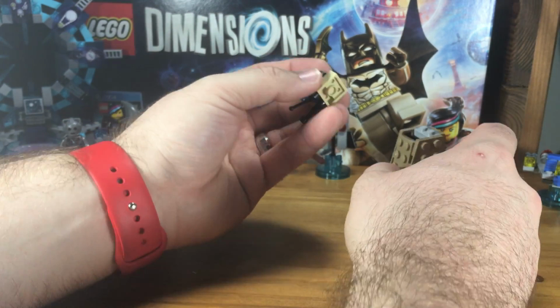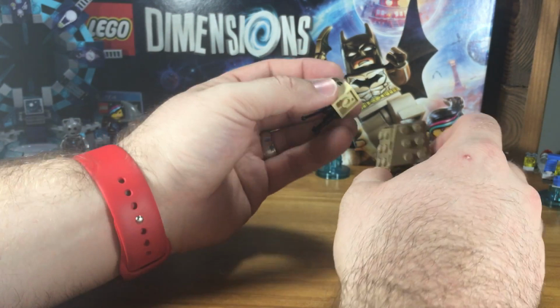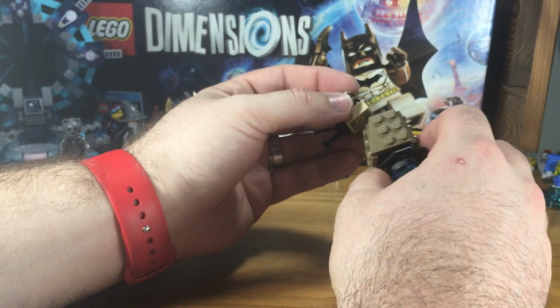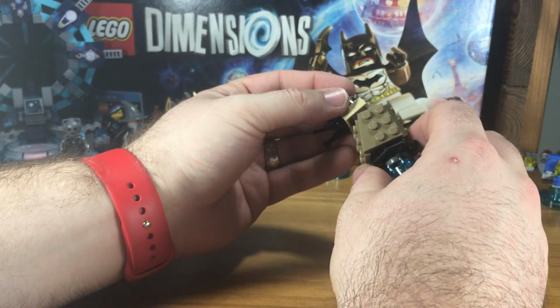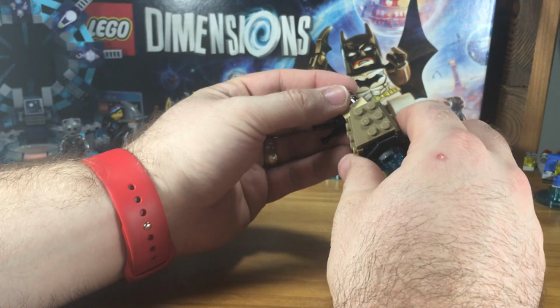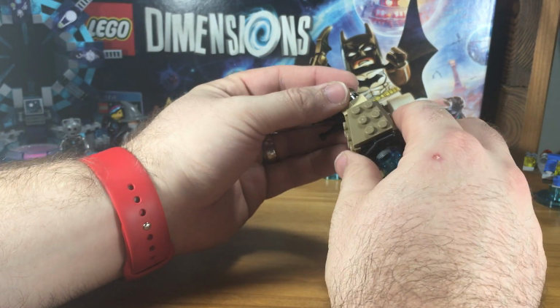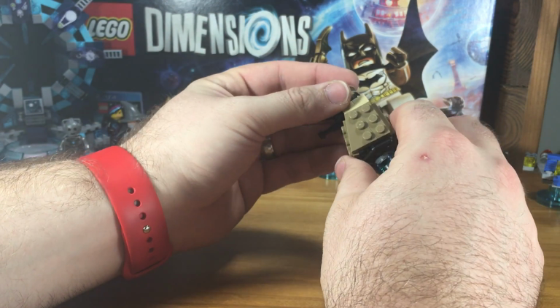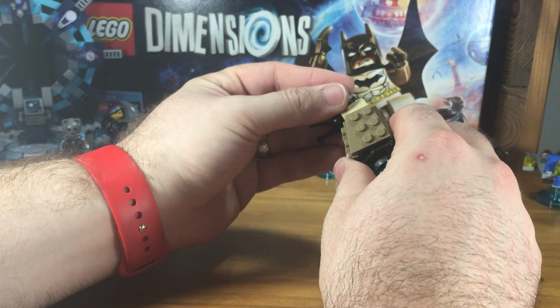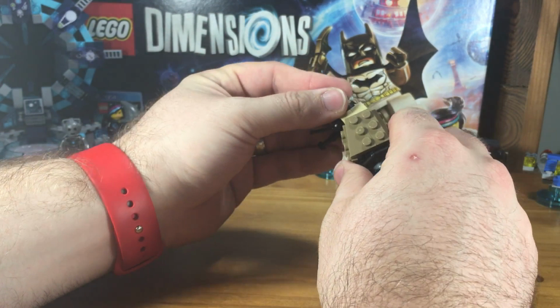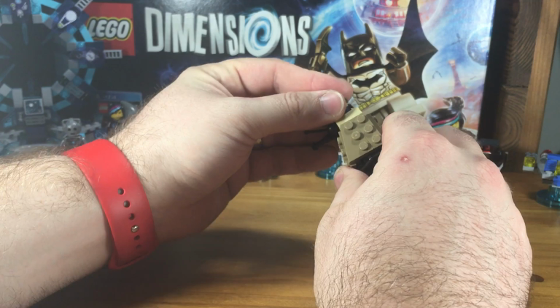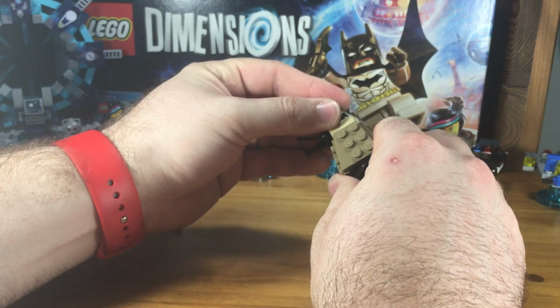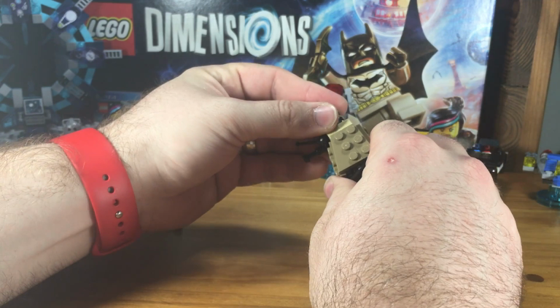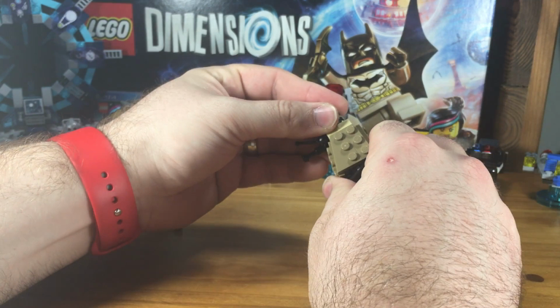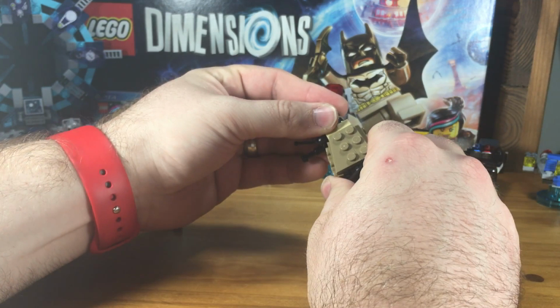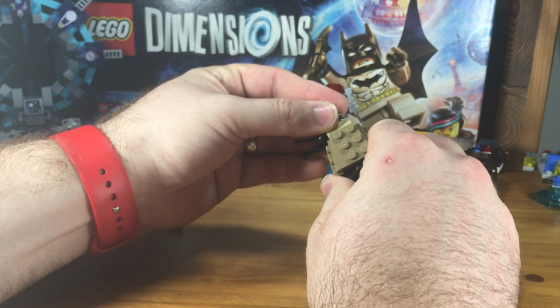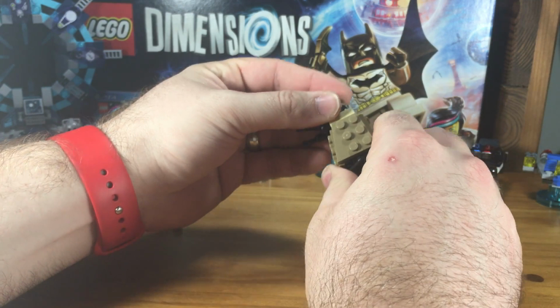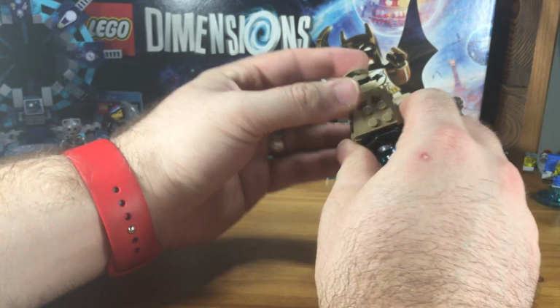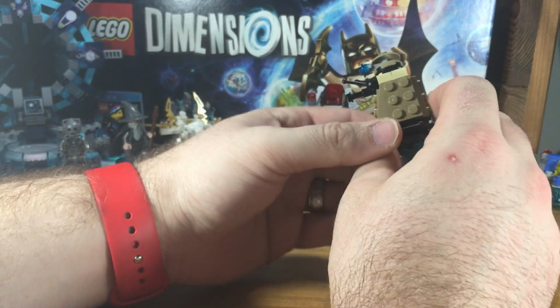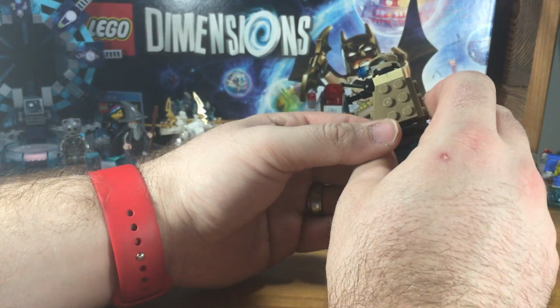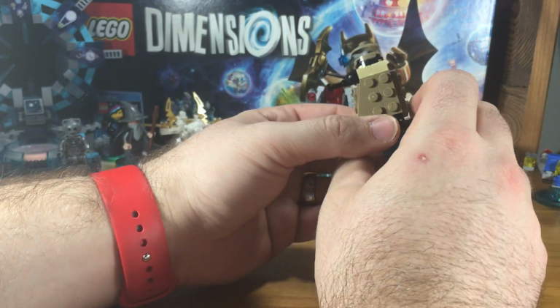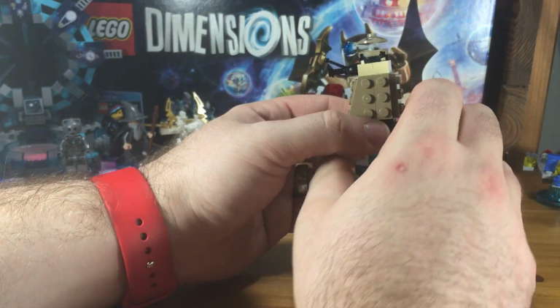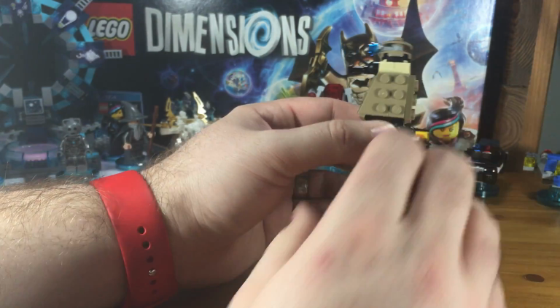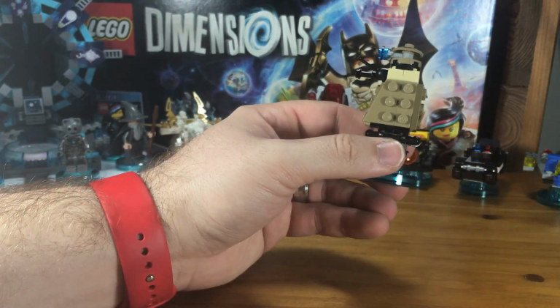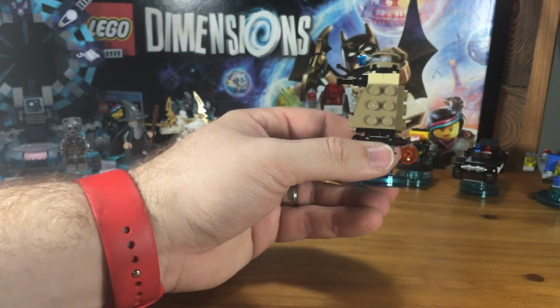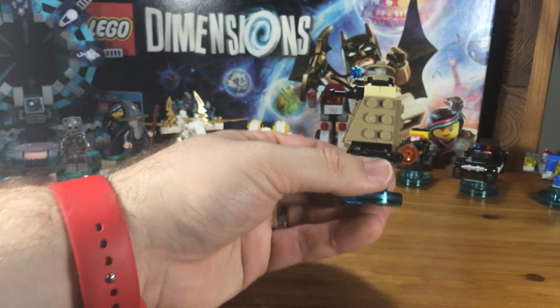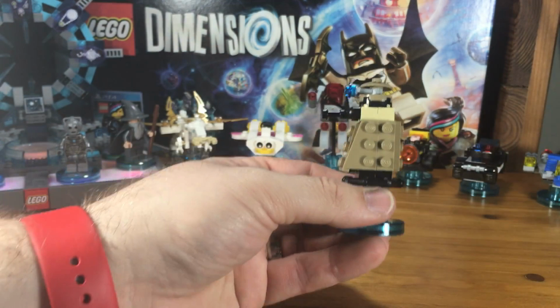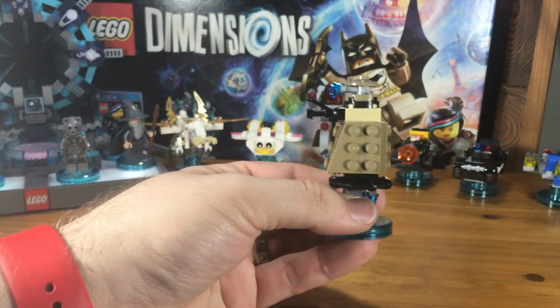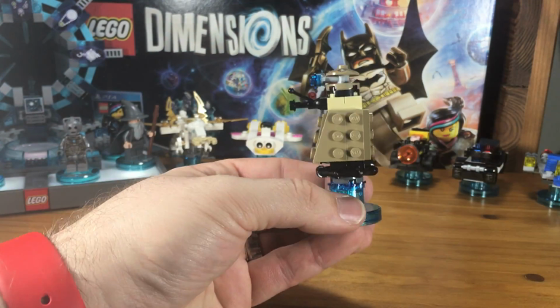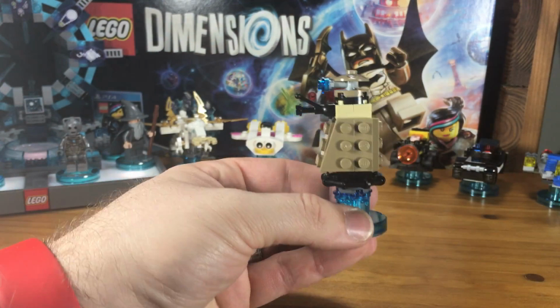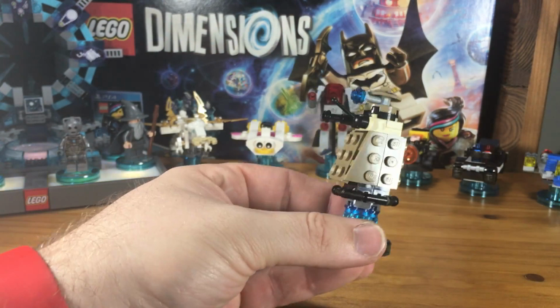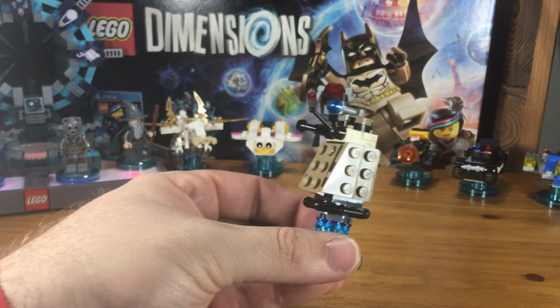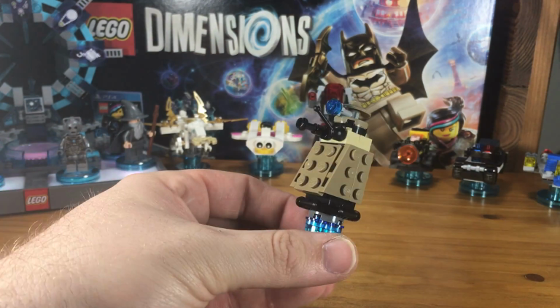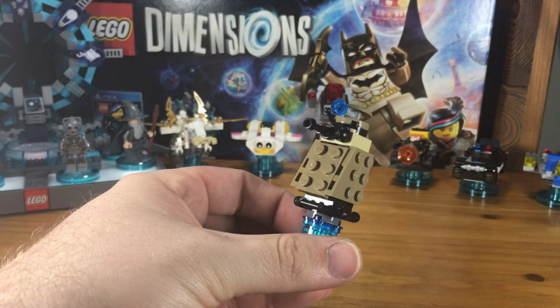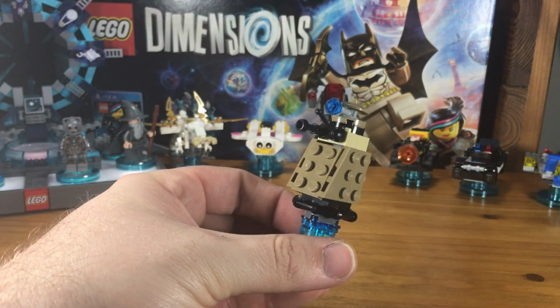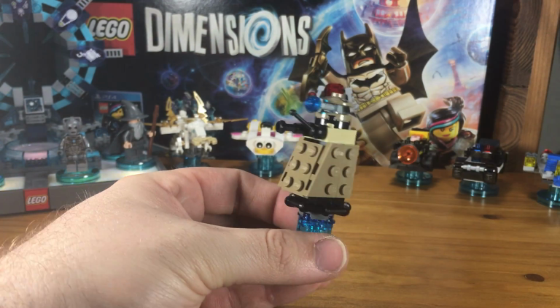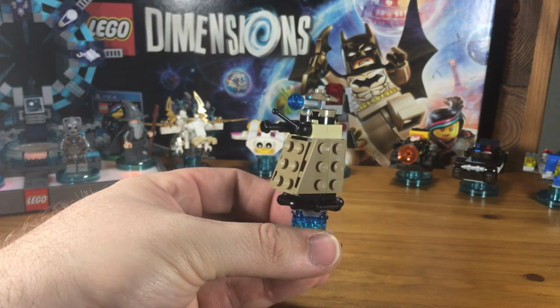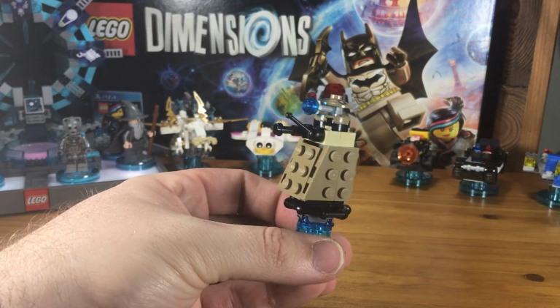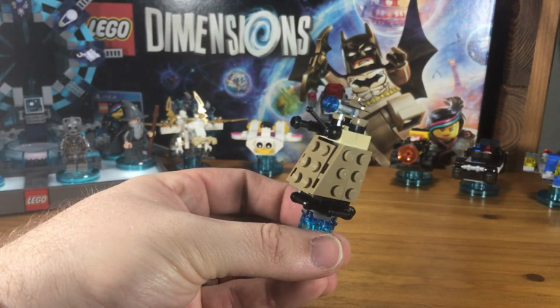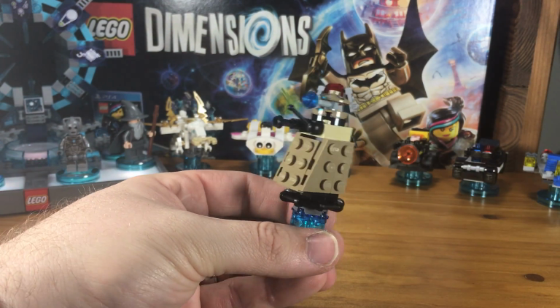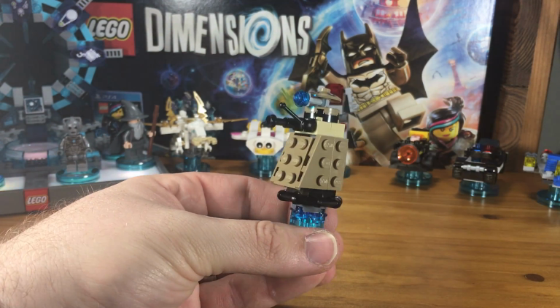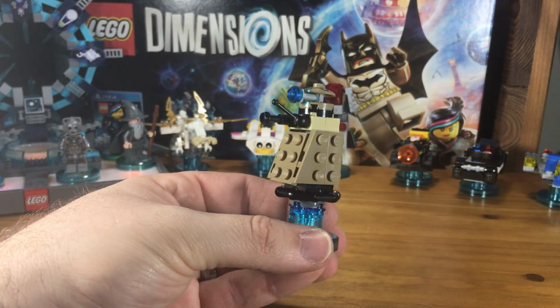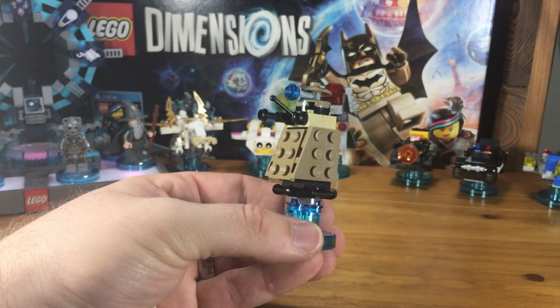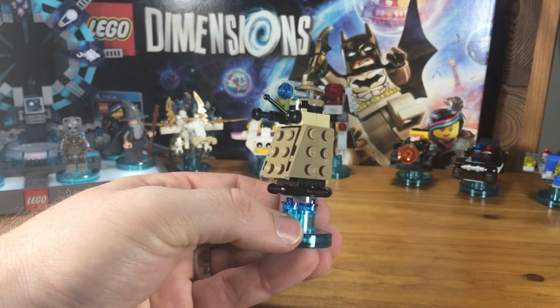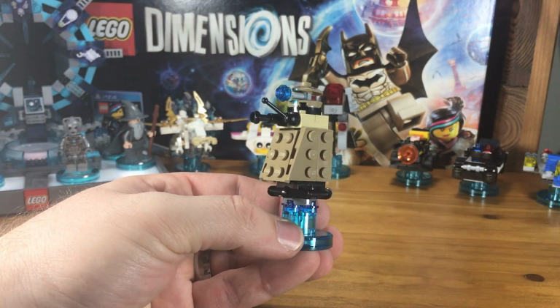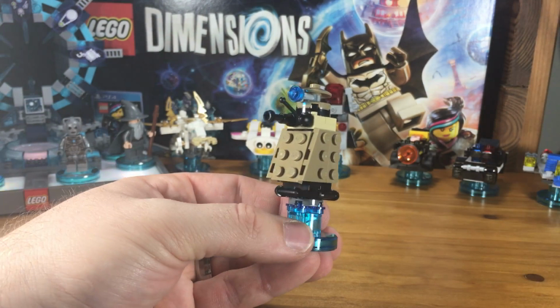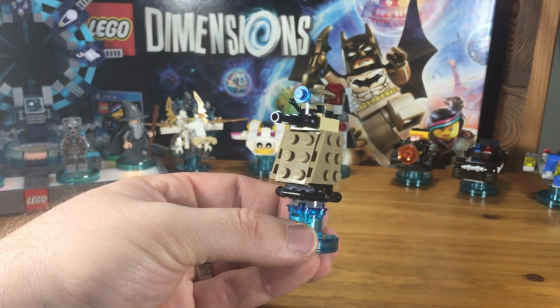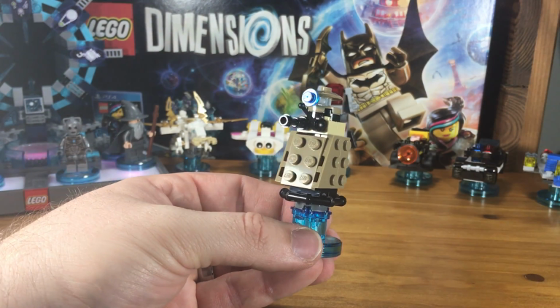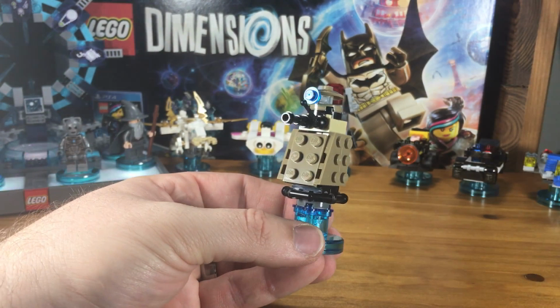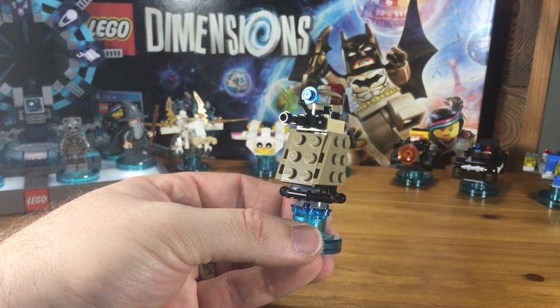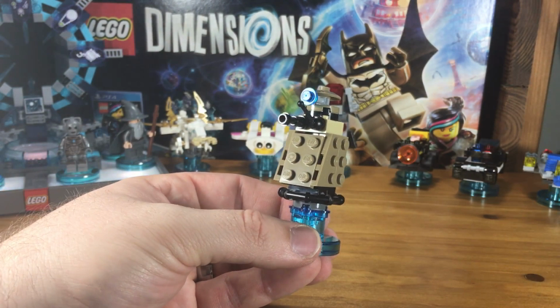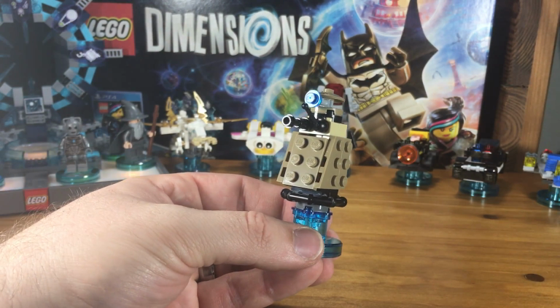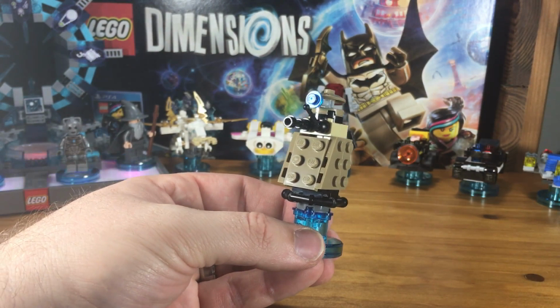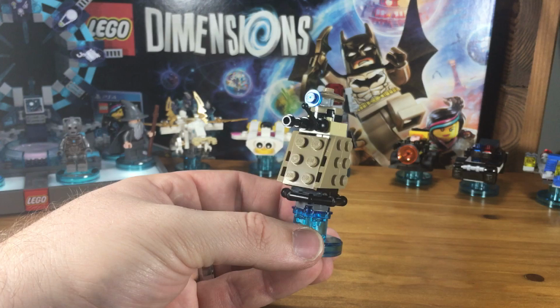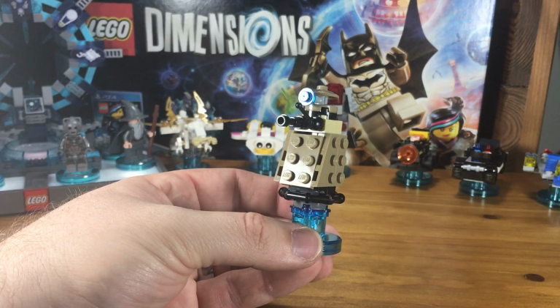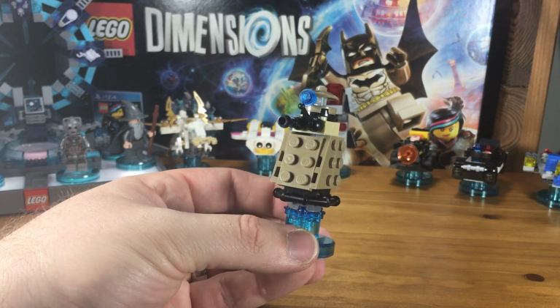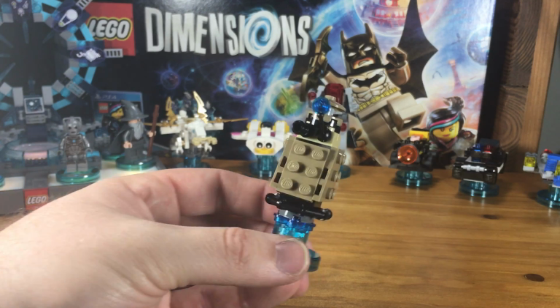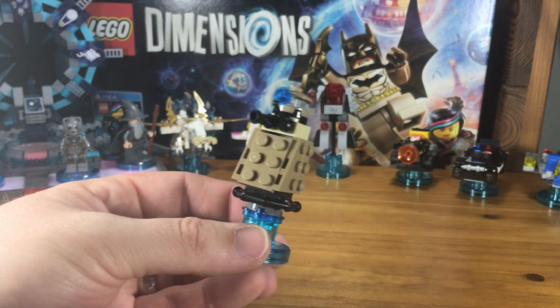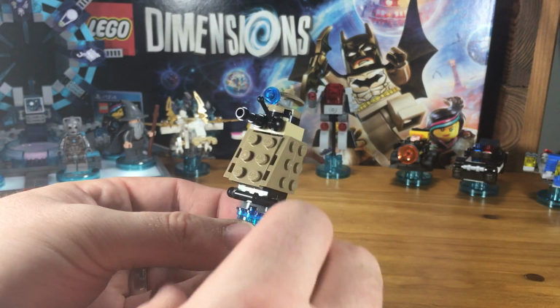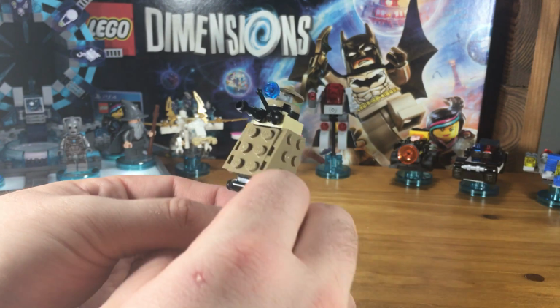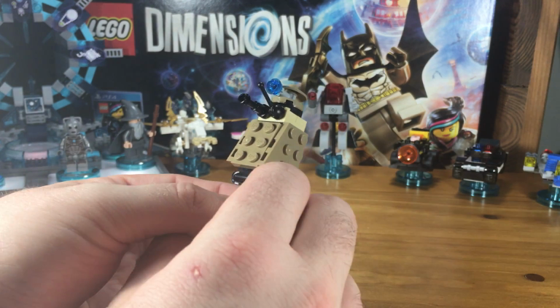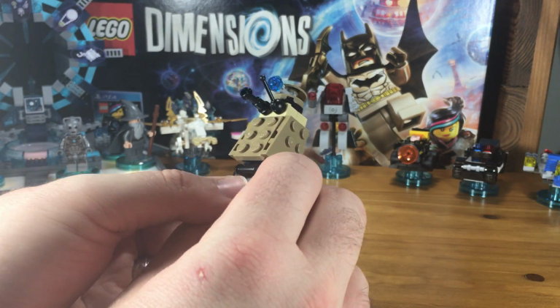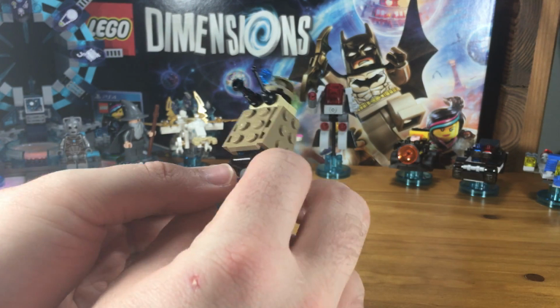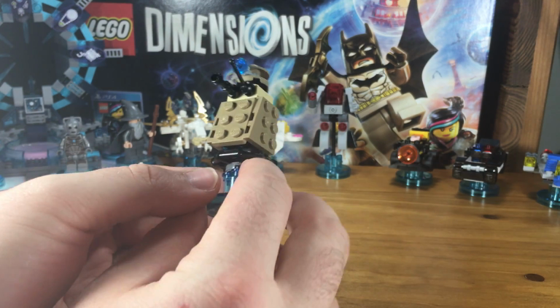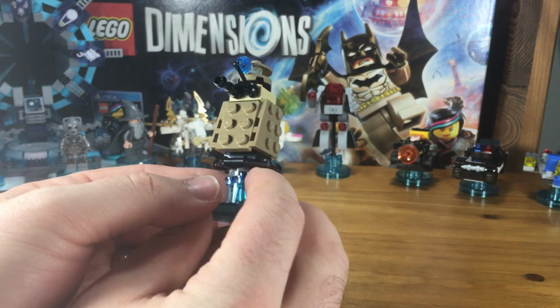Now it wants us to take that piece and clip it onto the head, finishing up the Dalek.